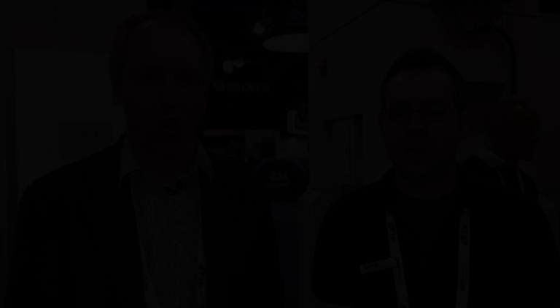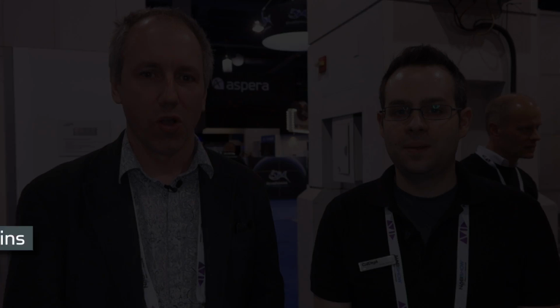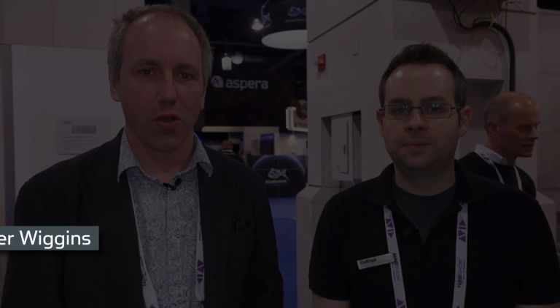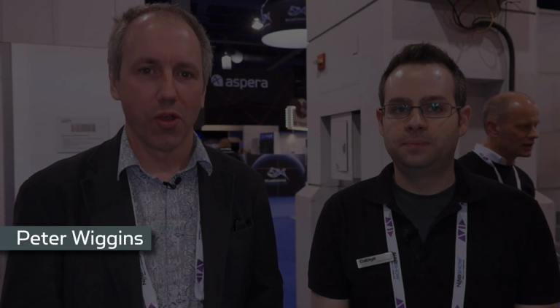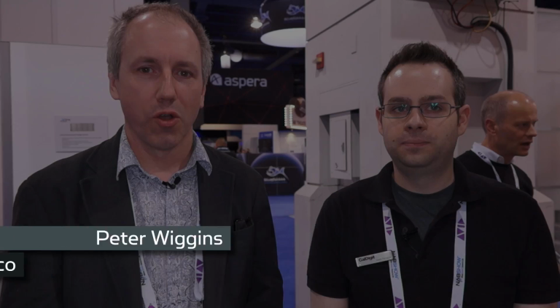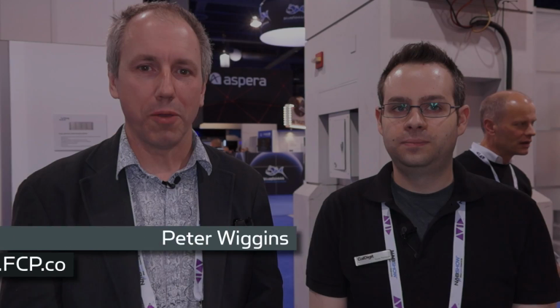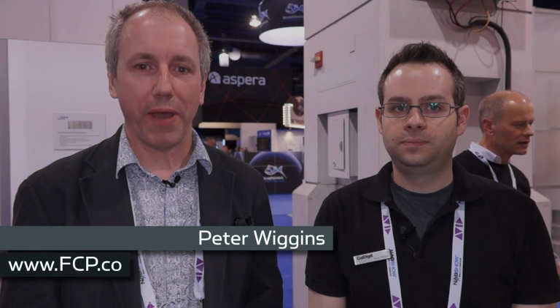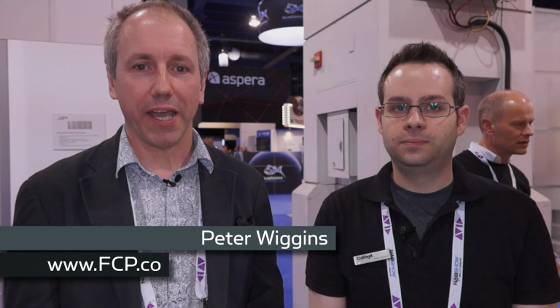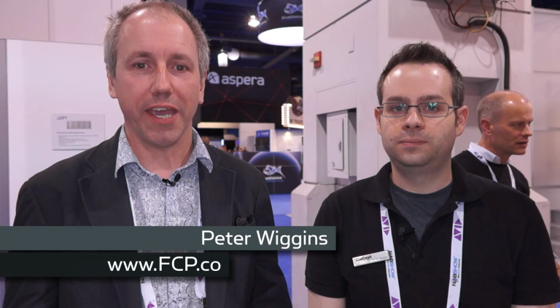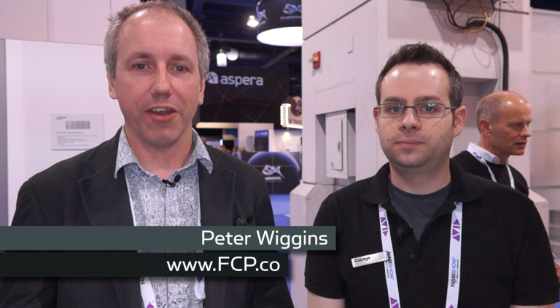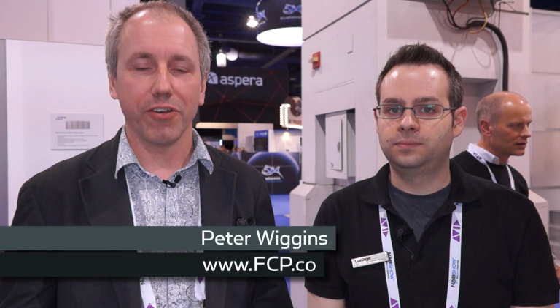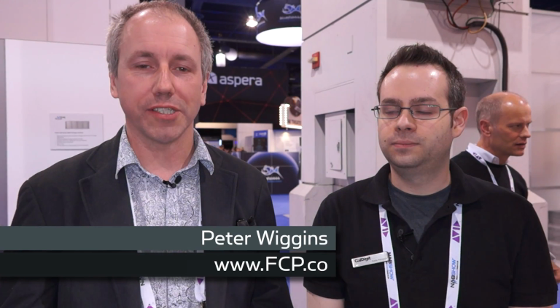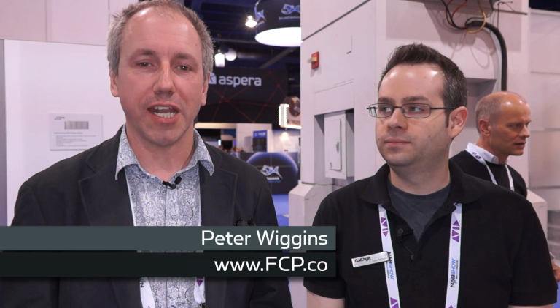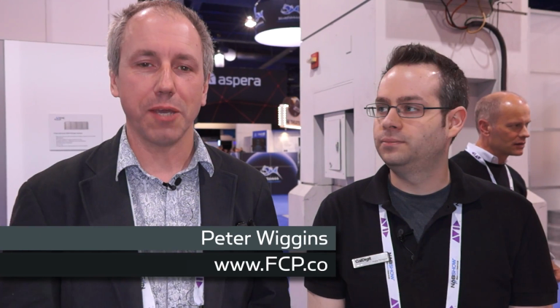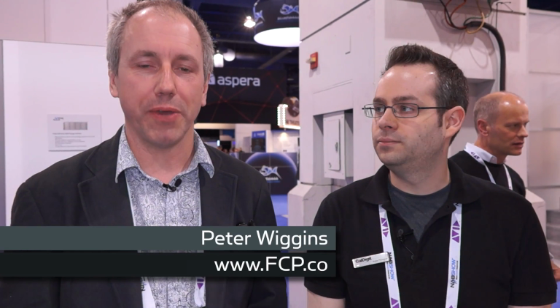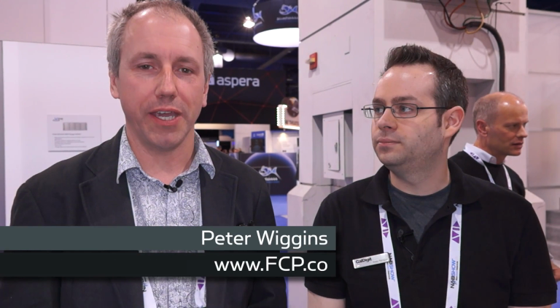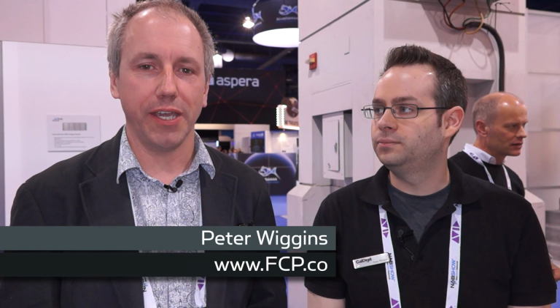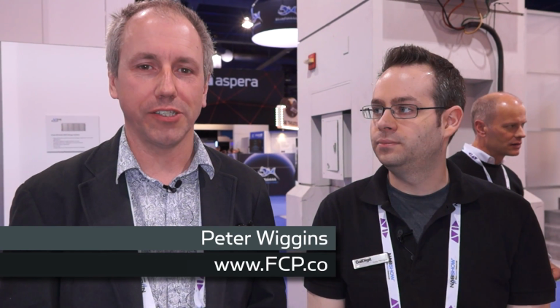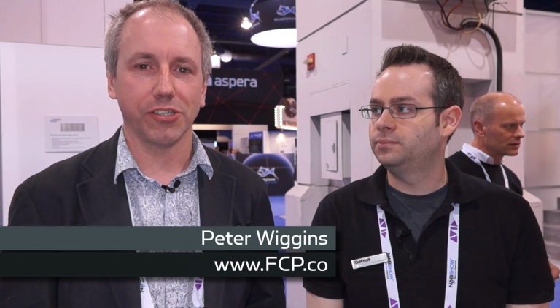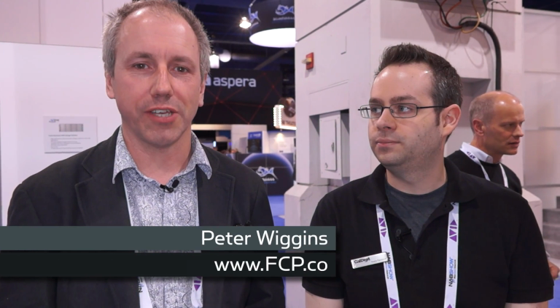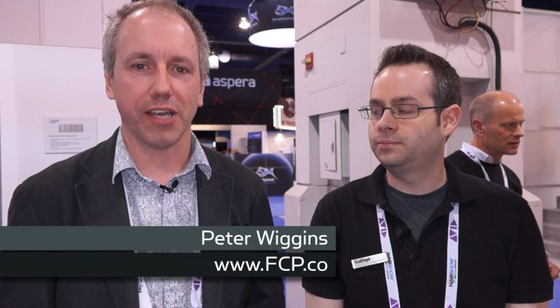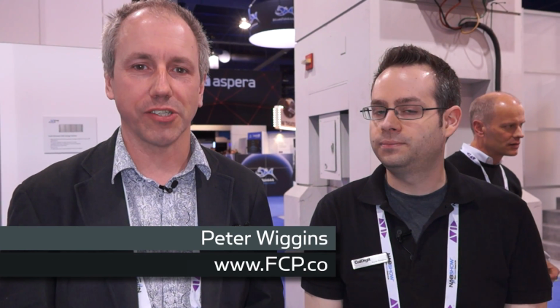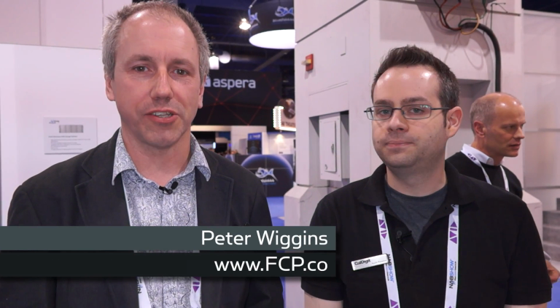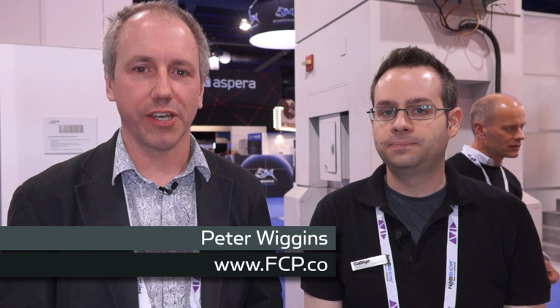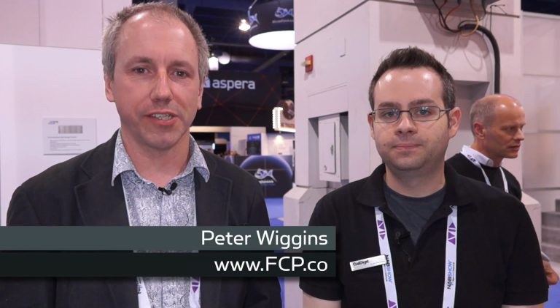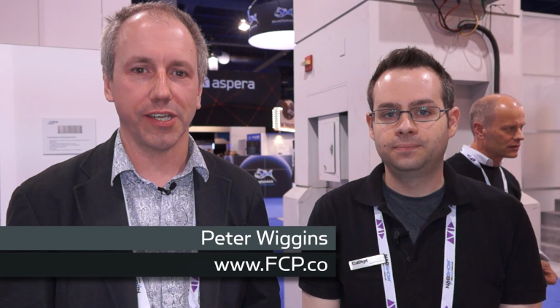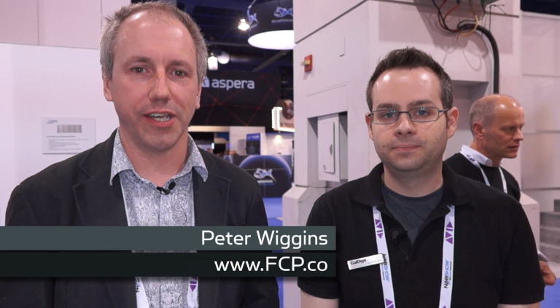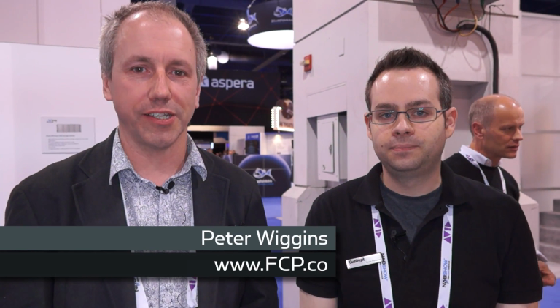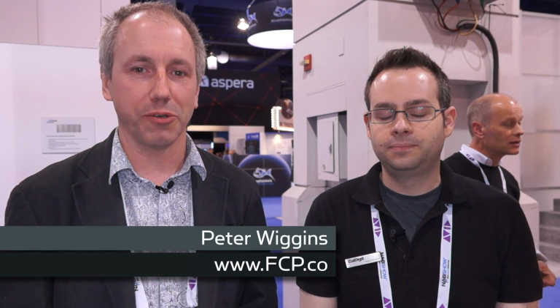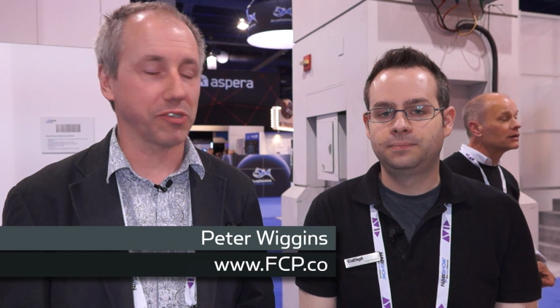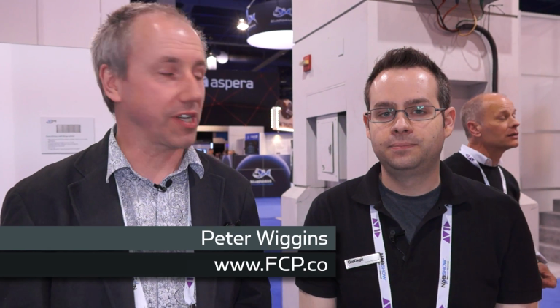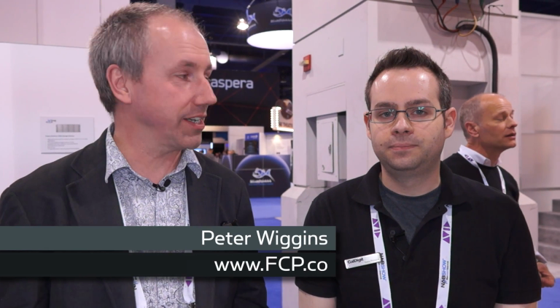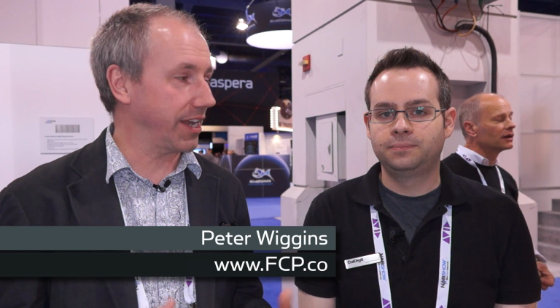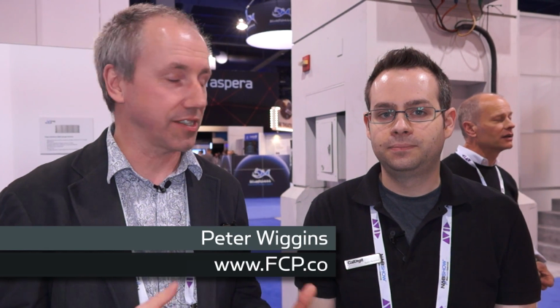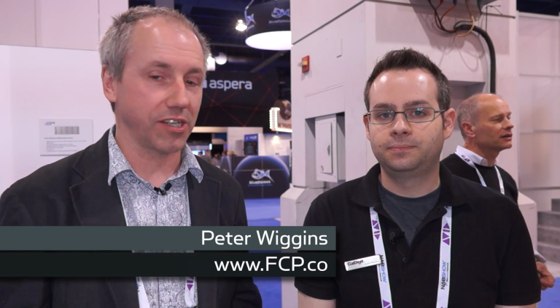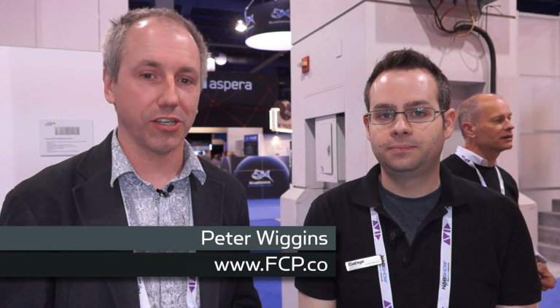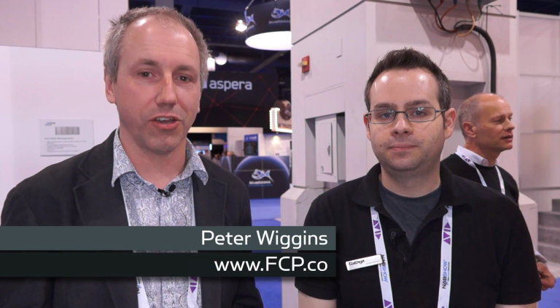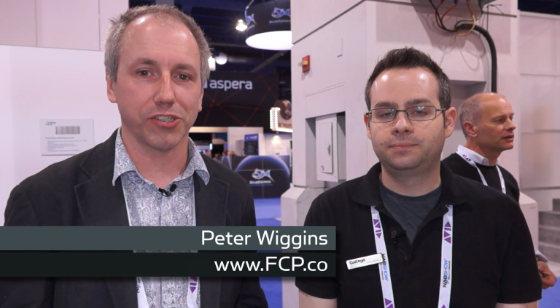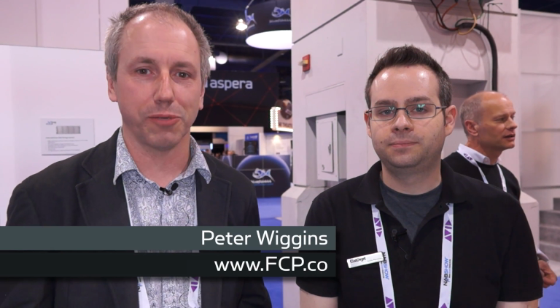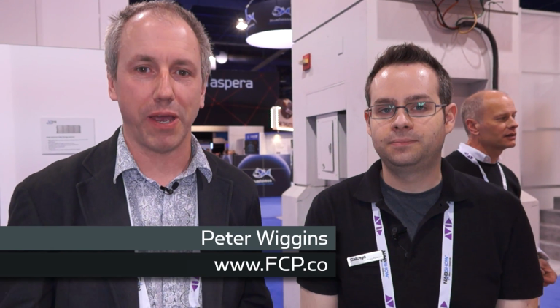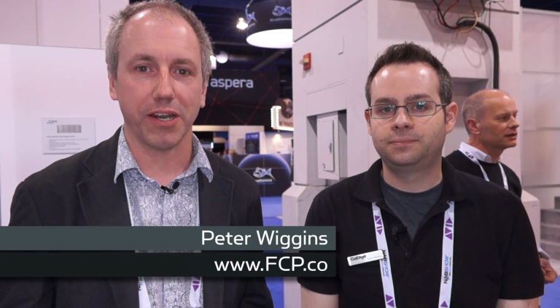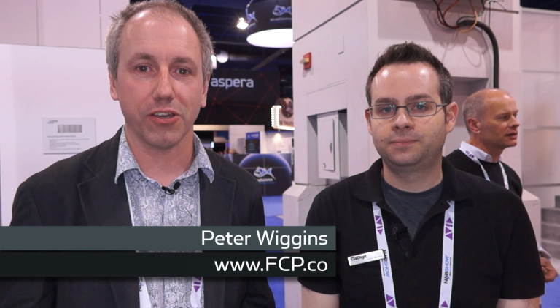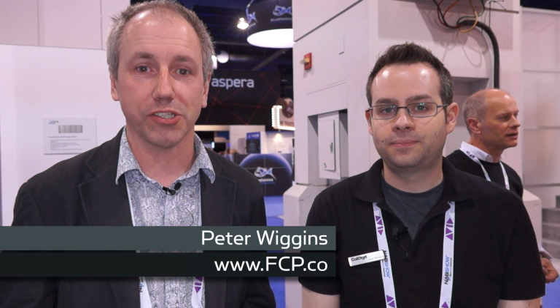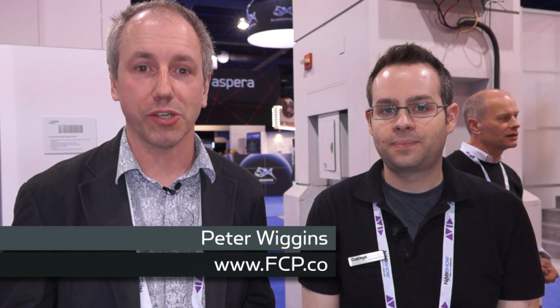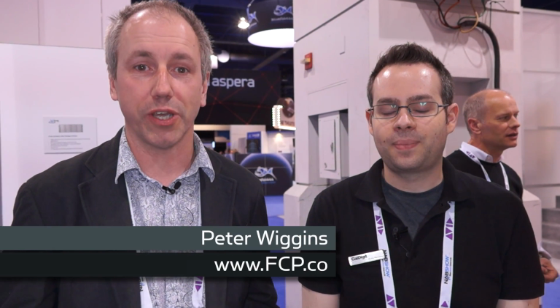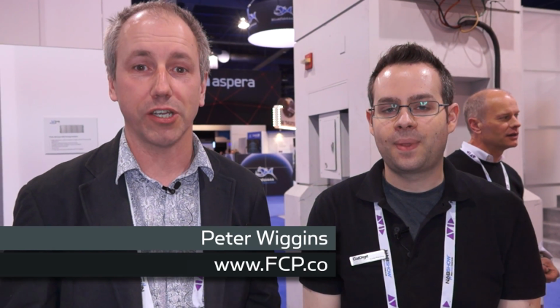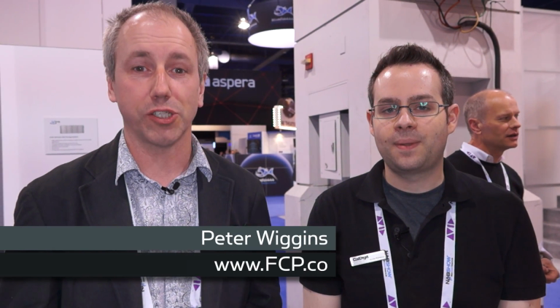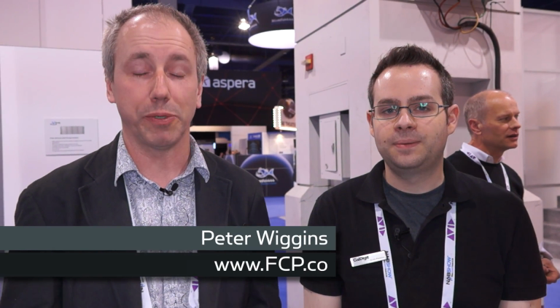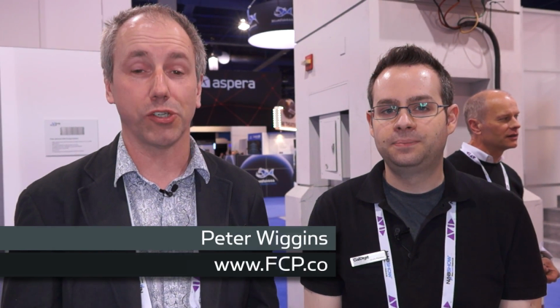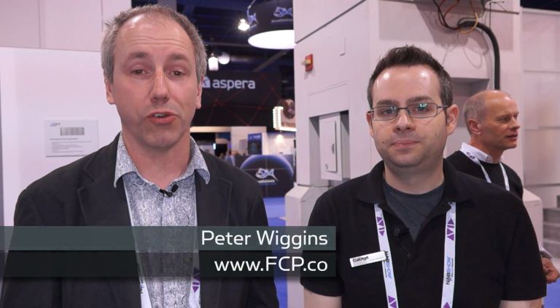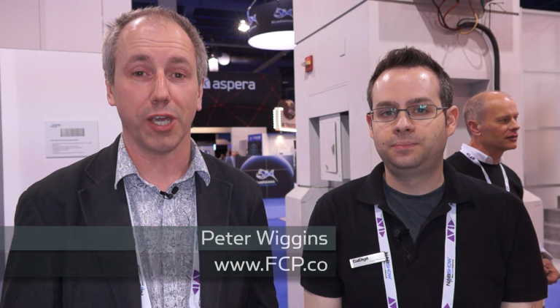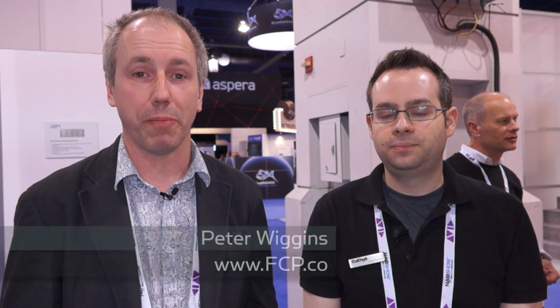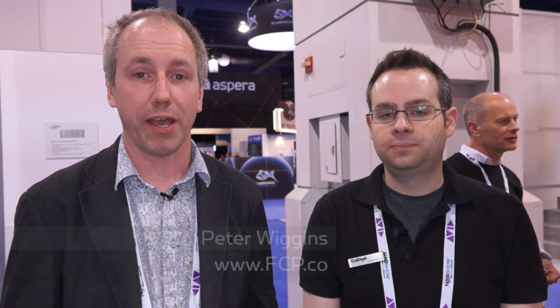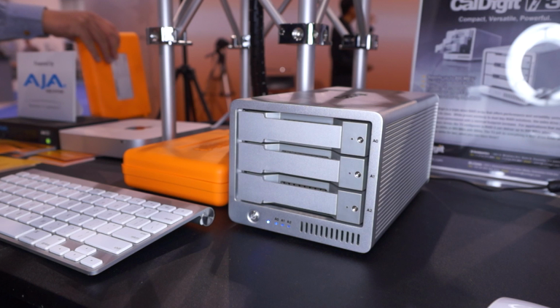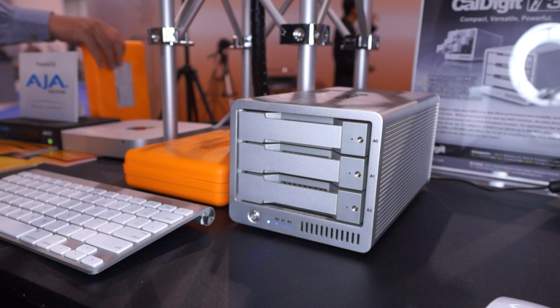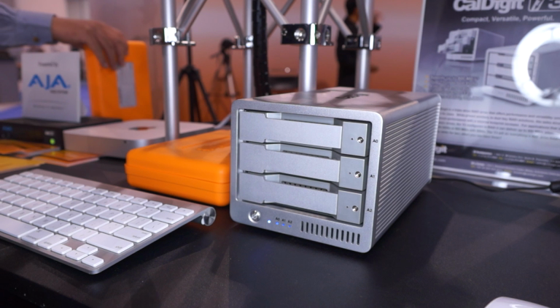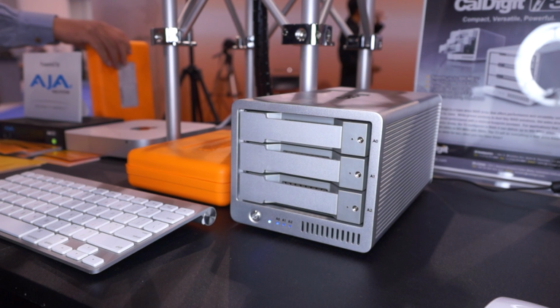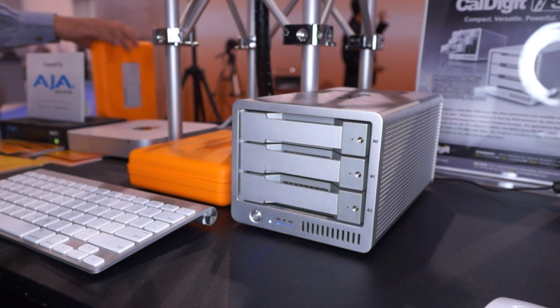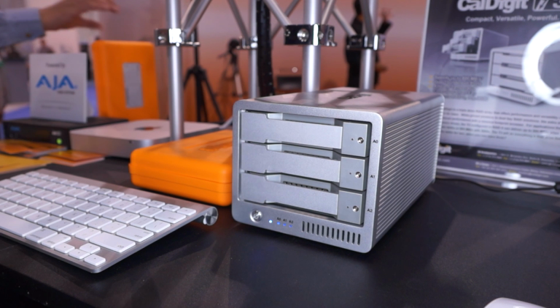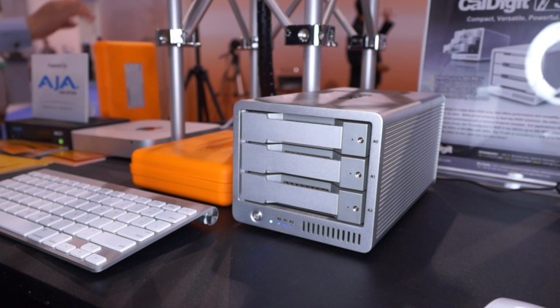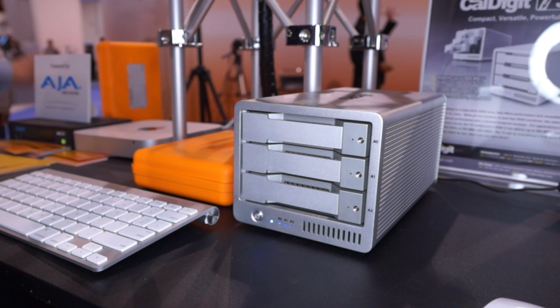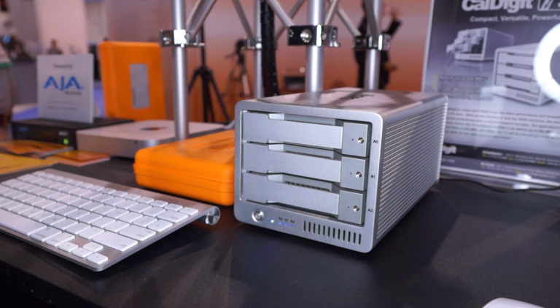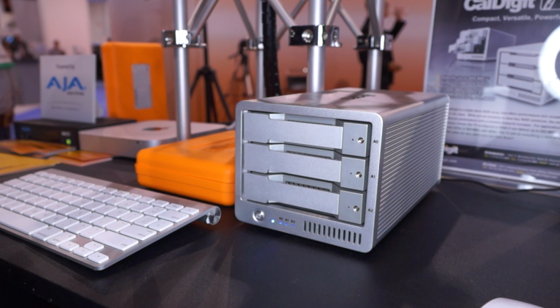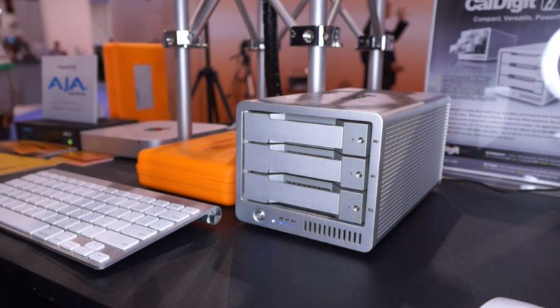We're back here at NAB 2013. I'm standing next to Costa Panagos and we're going to be talking about the CalDigit T3.